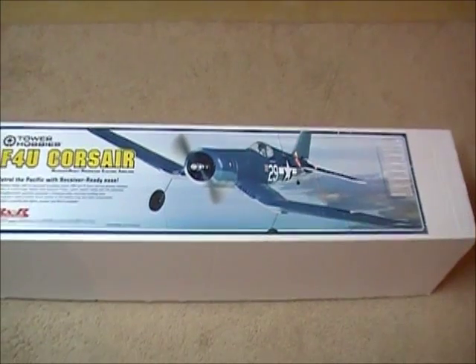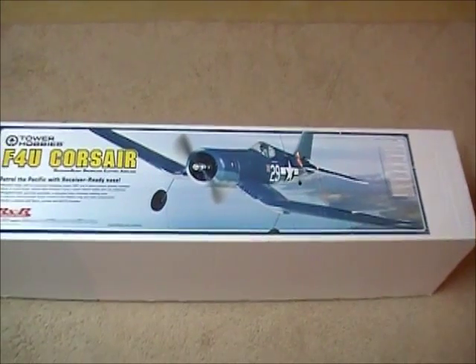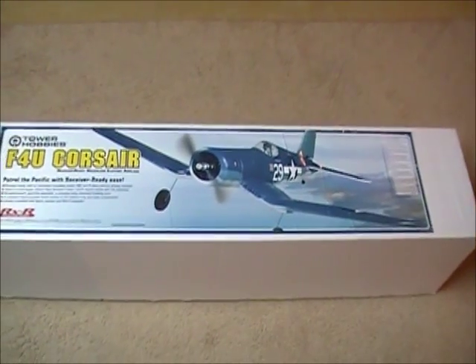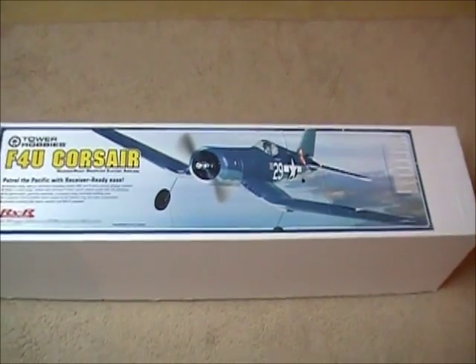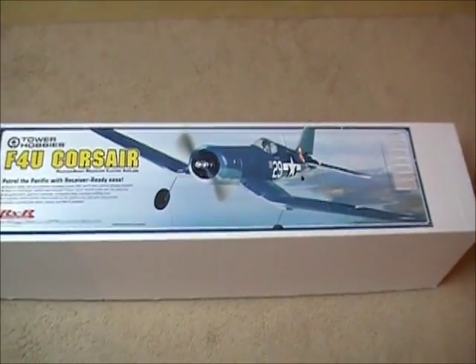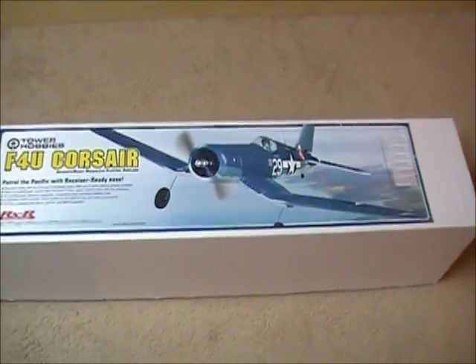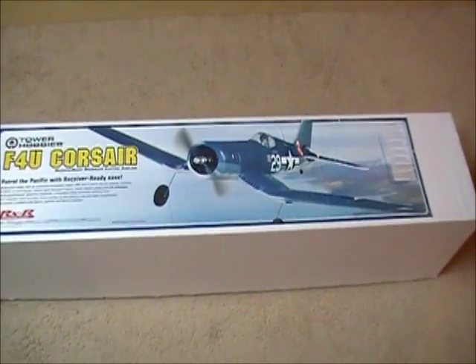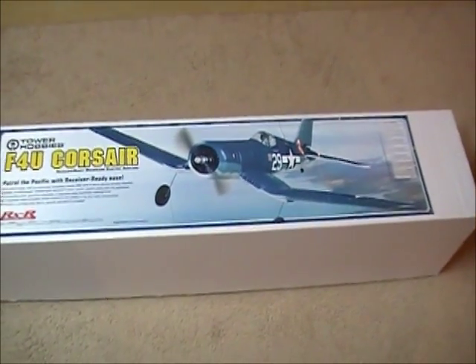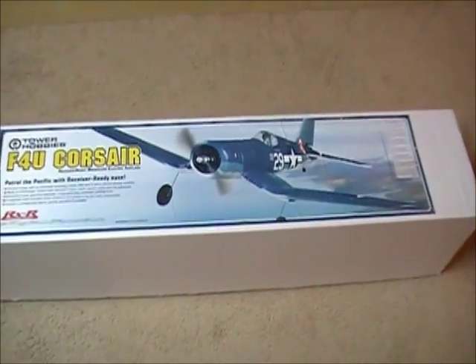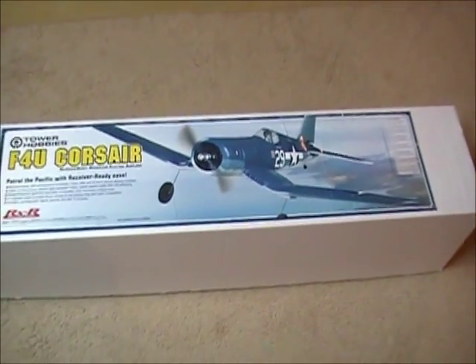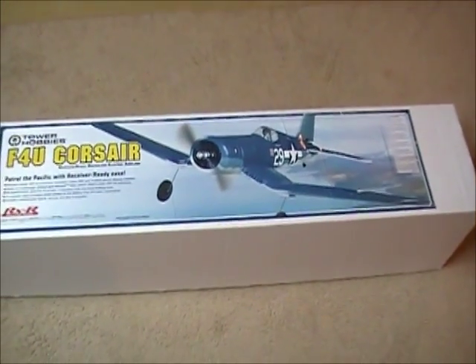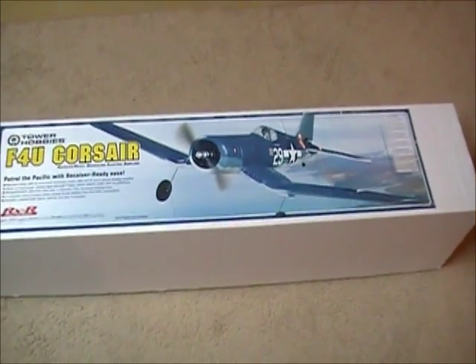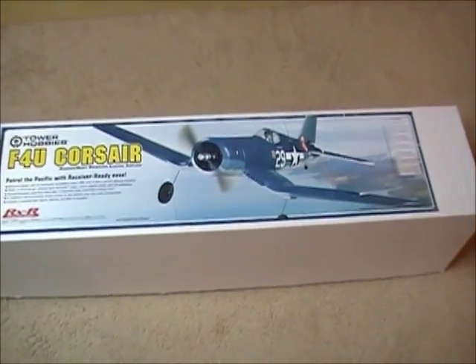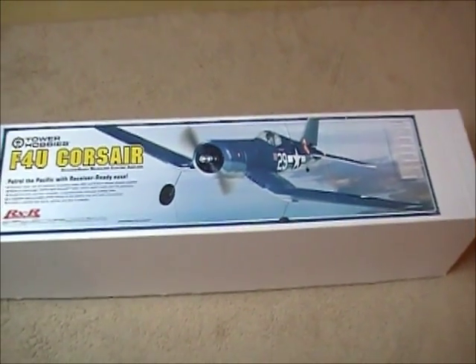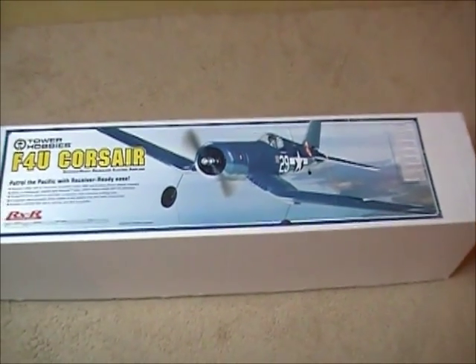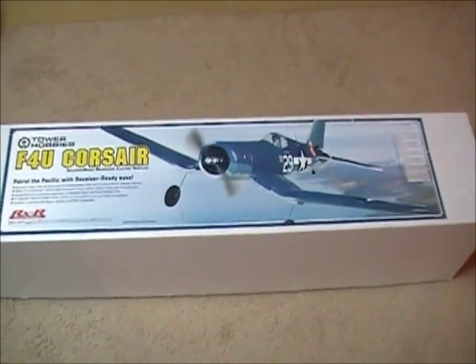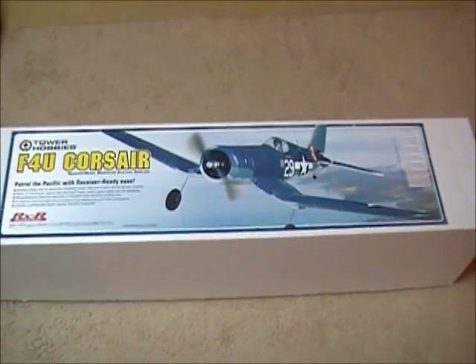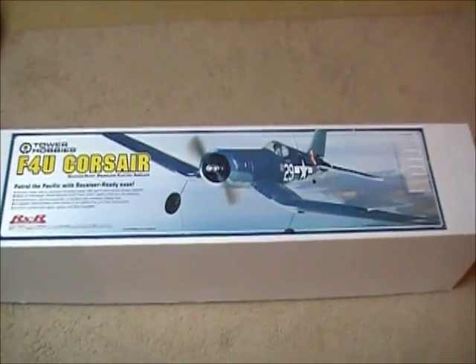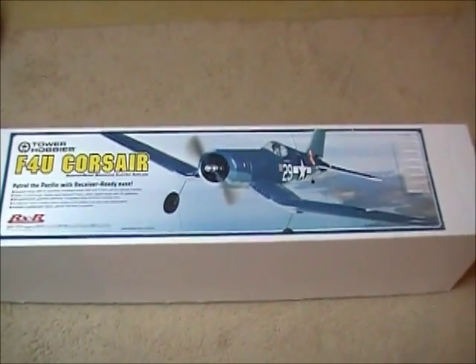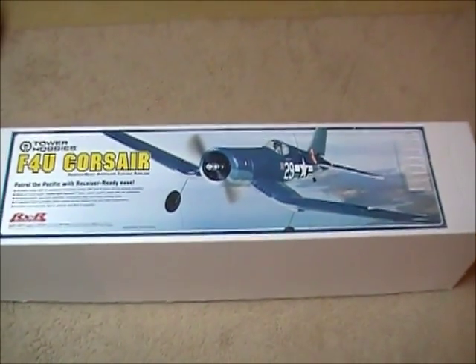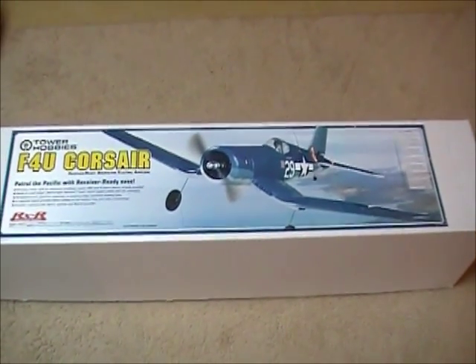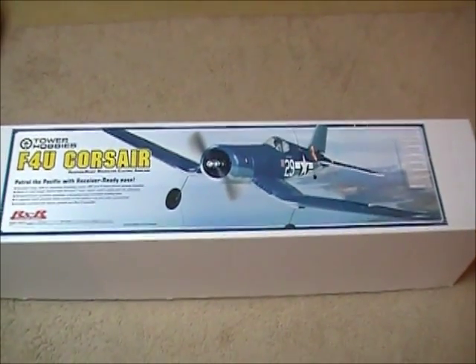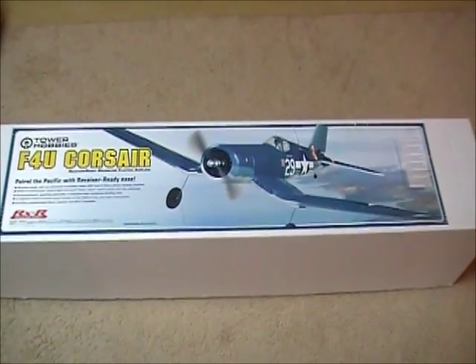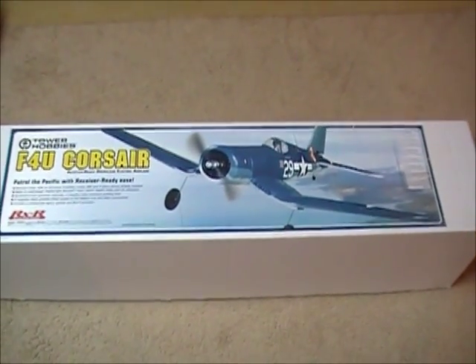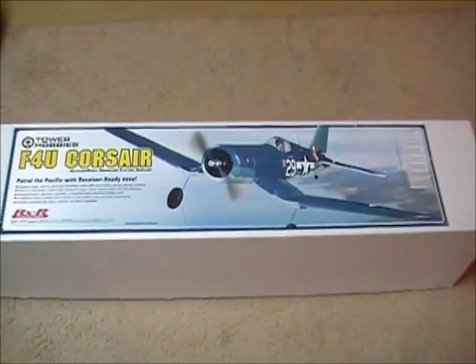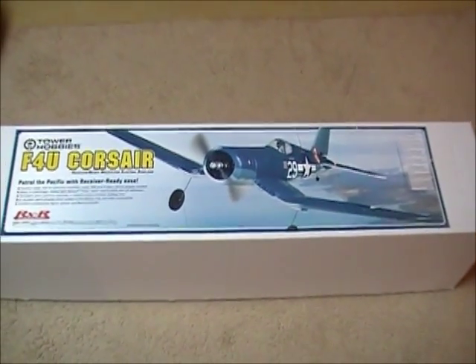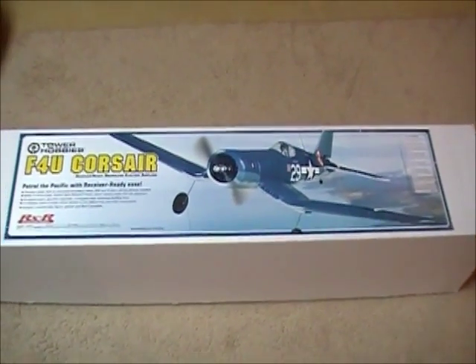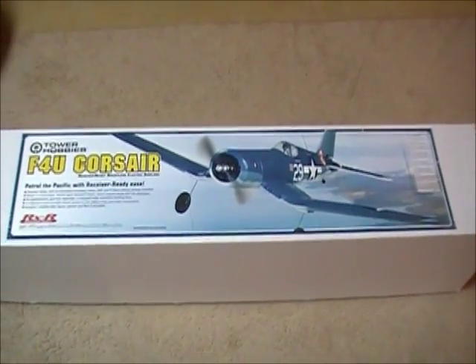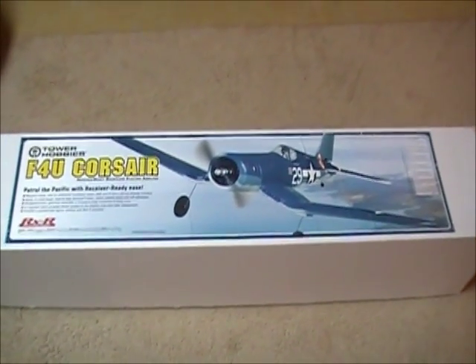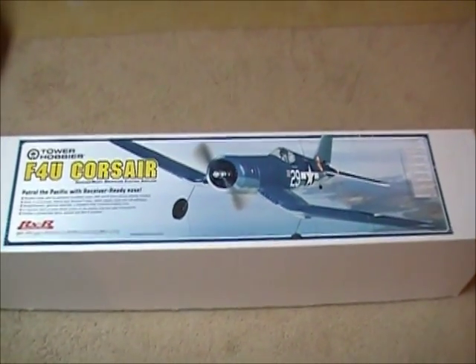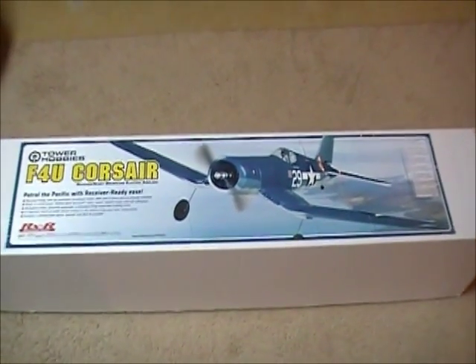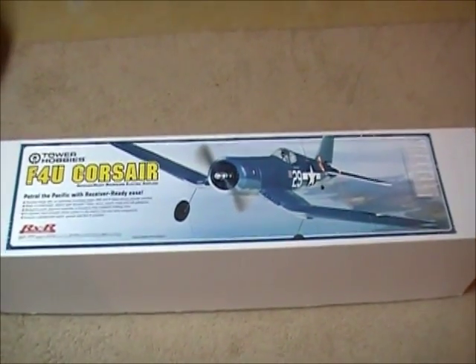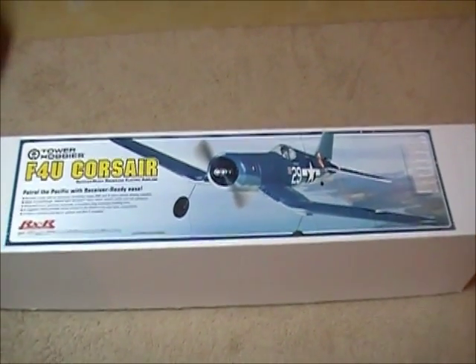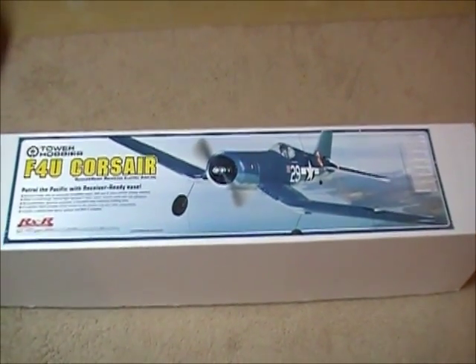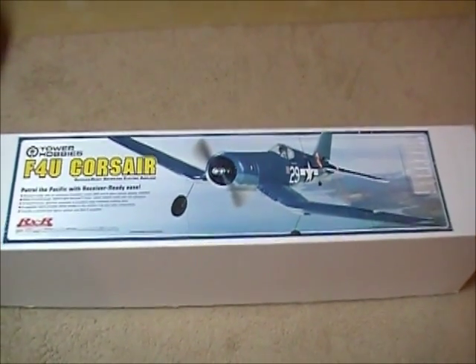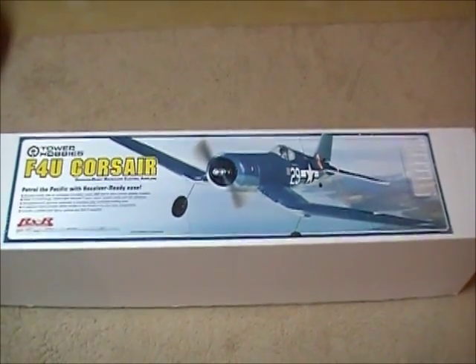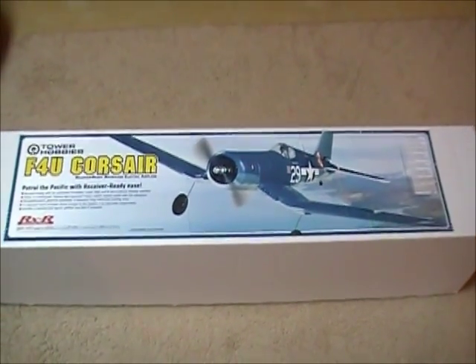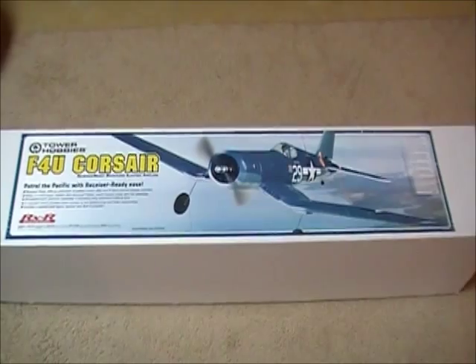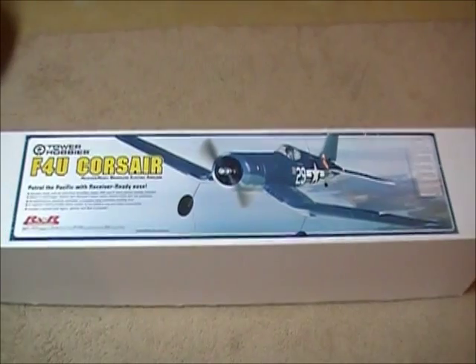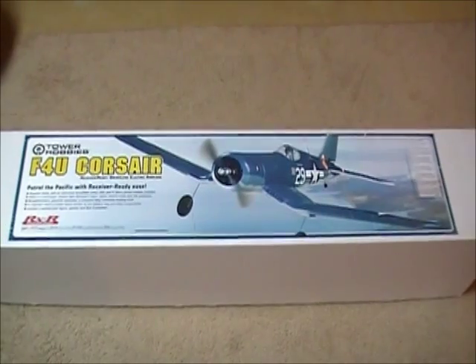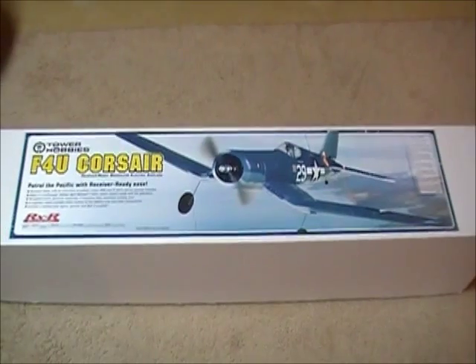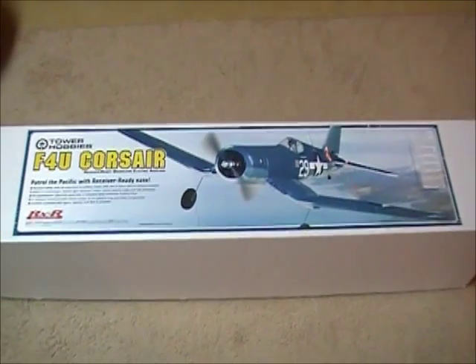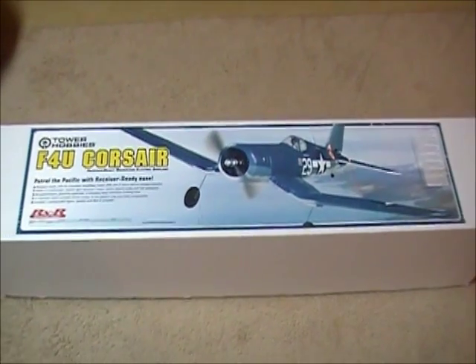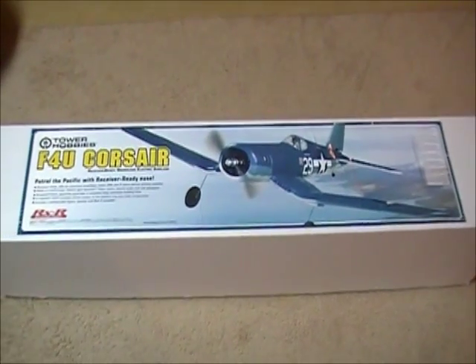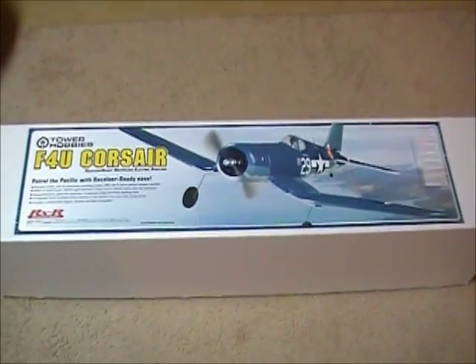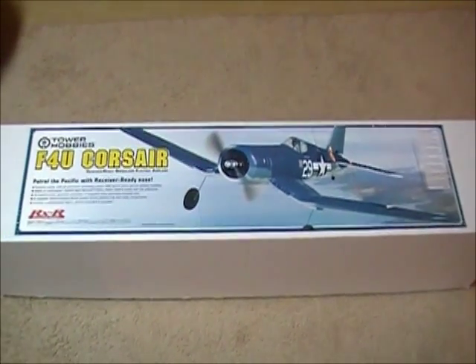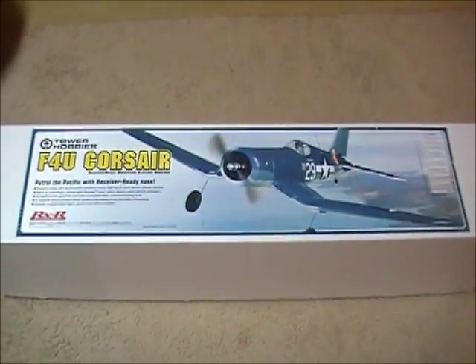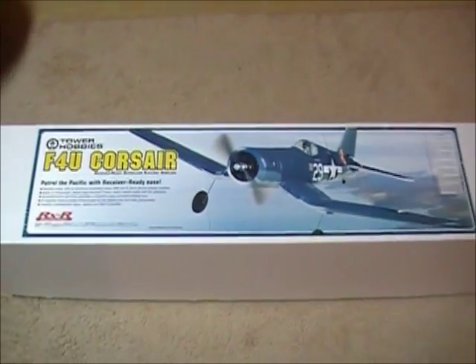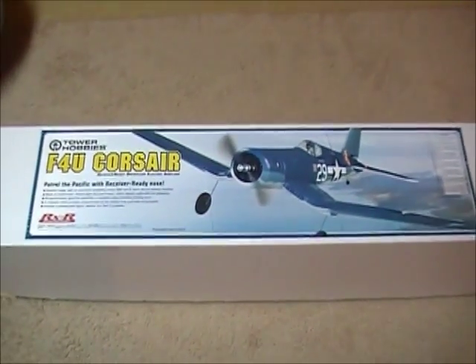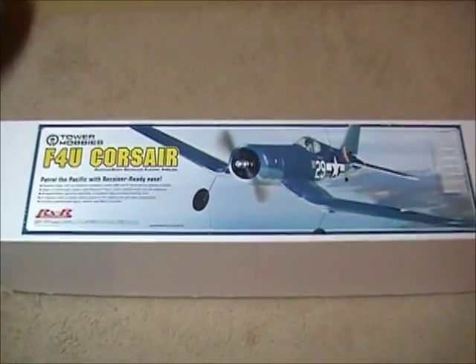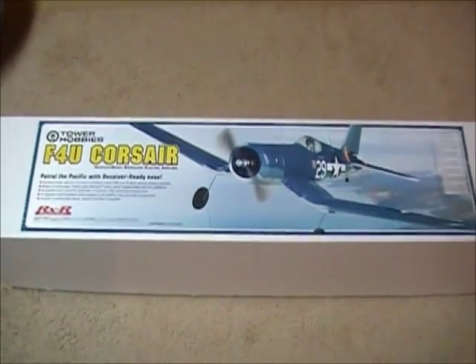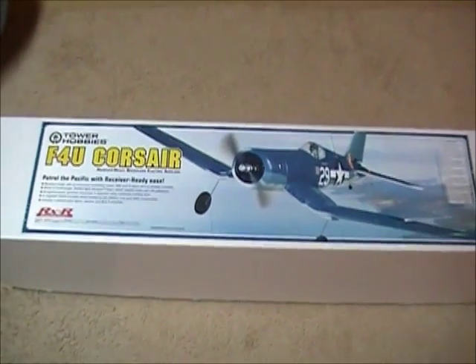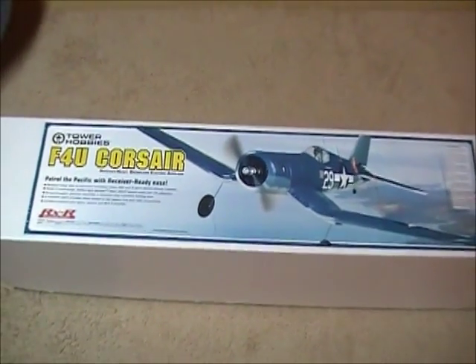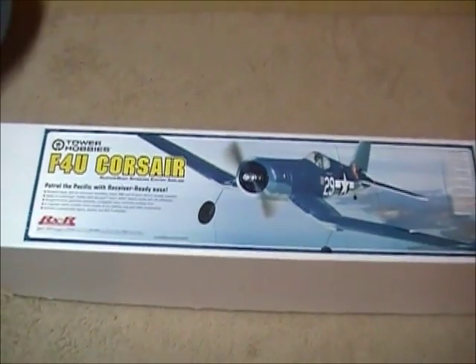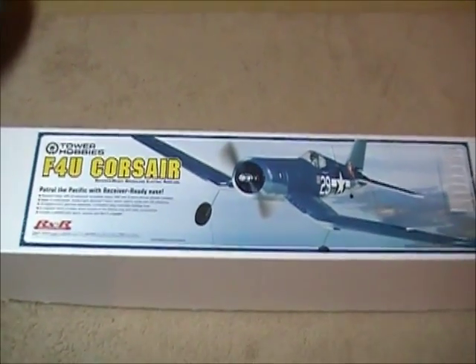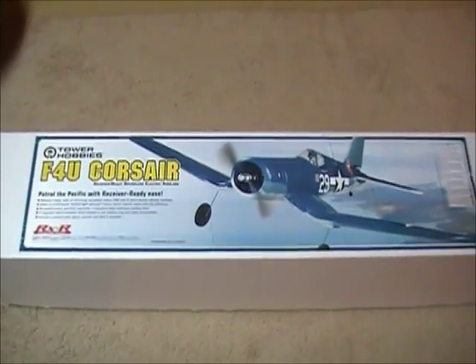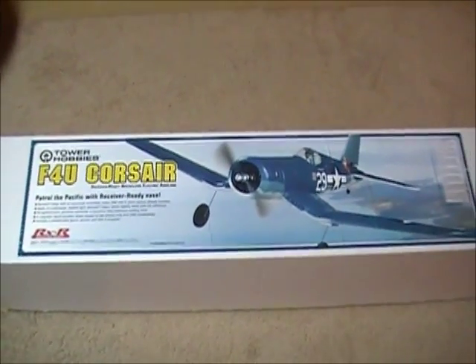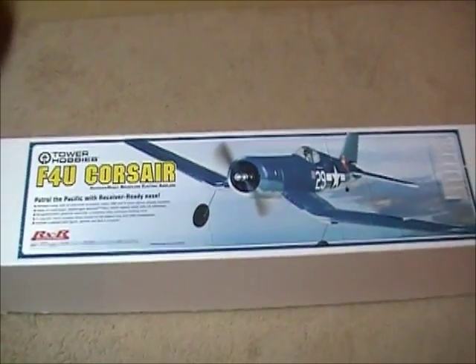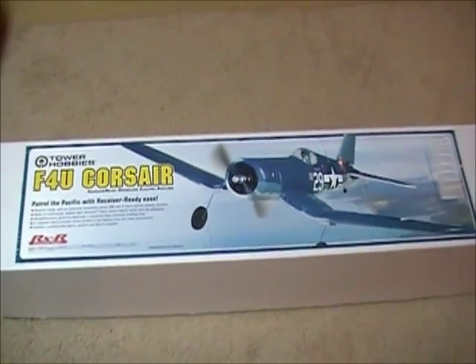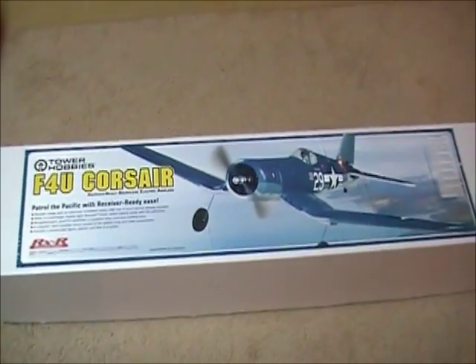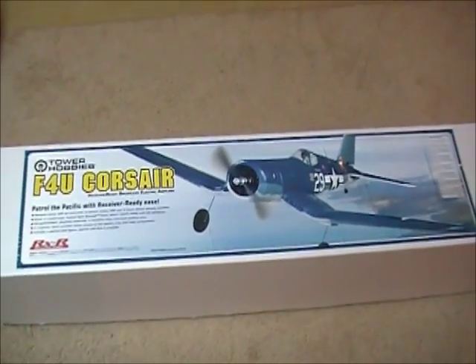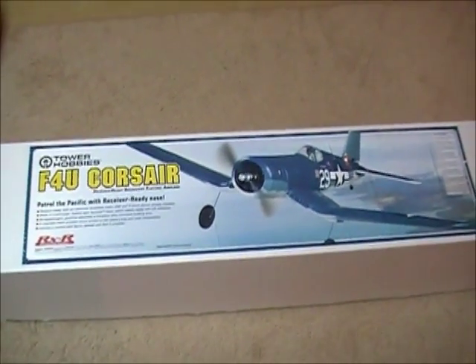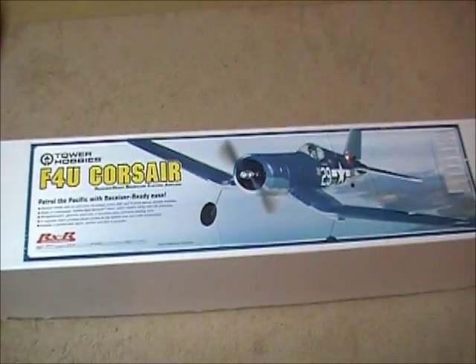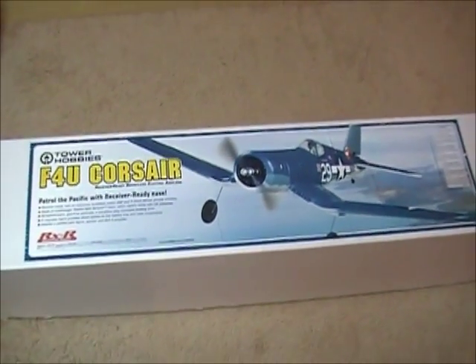Hi everyone, RC Engine Joe here. Today I'm going to review the new Tower Hobbies F4U Corsair.